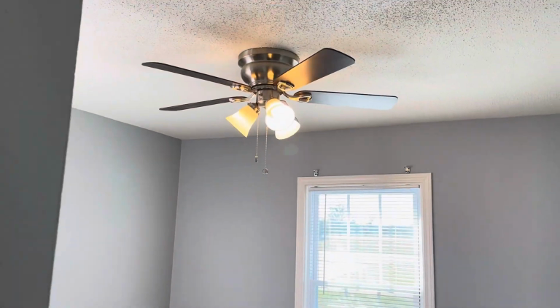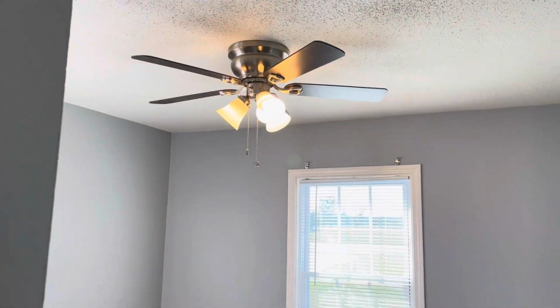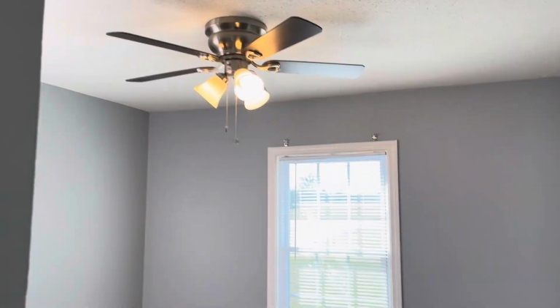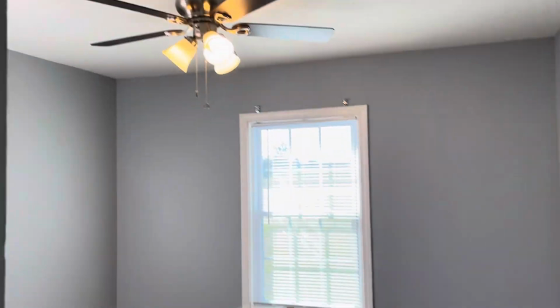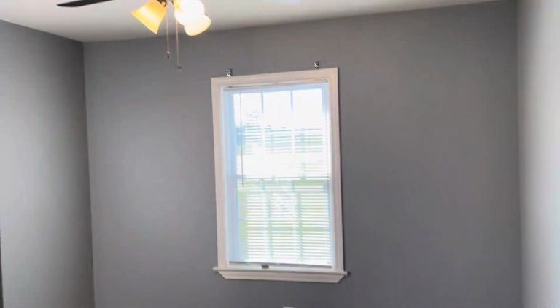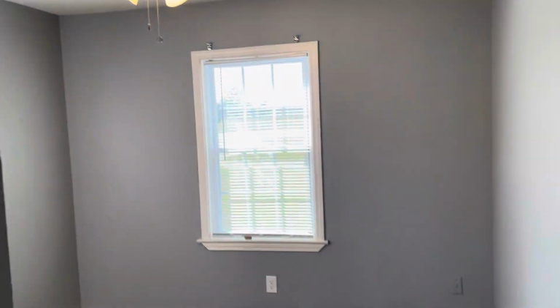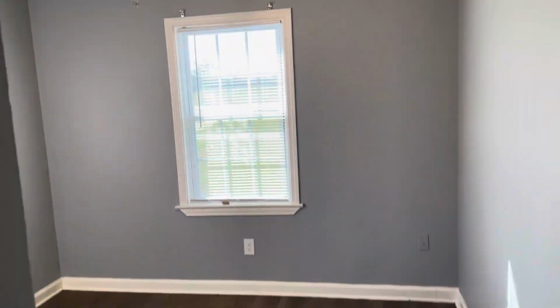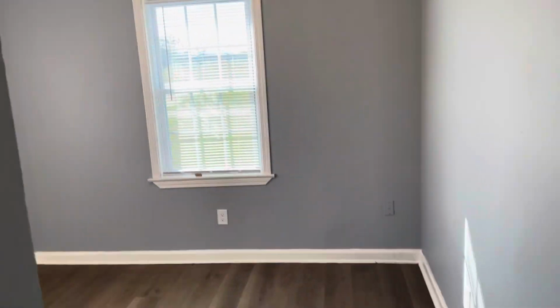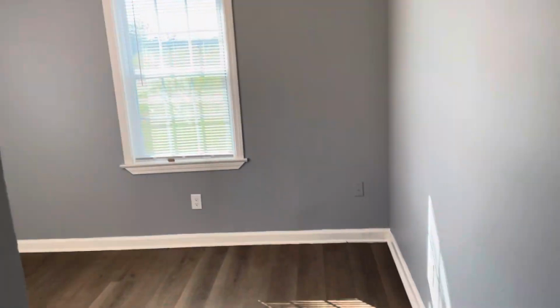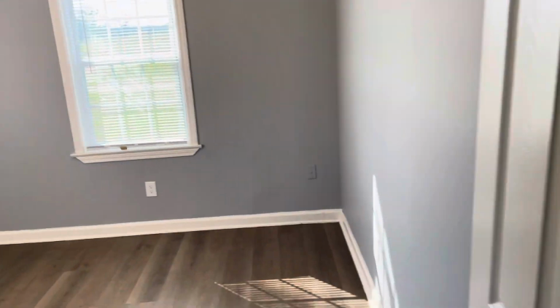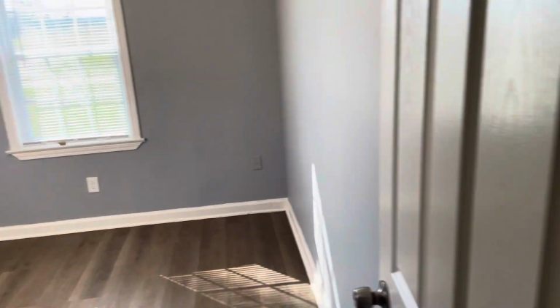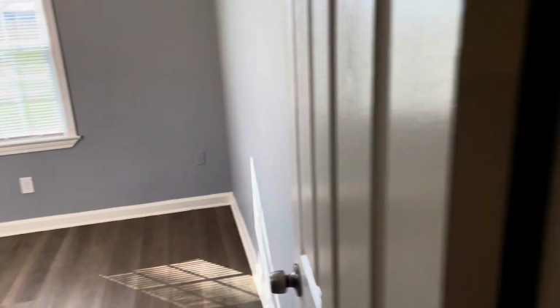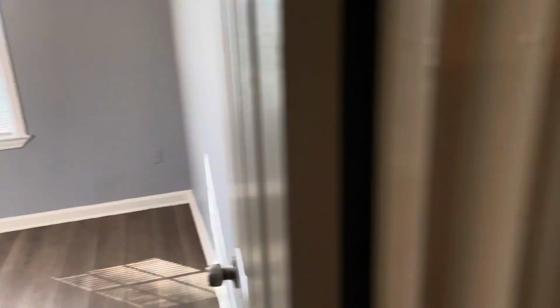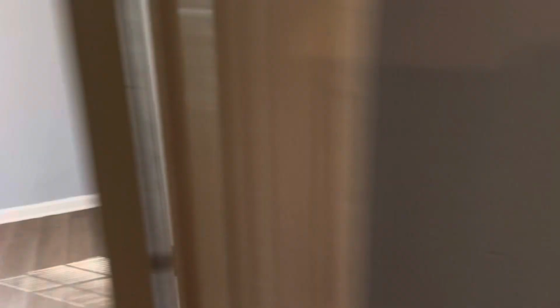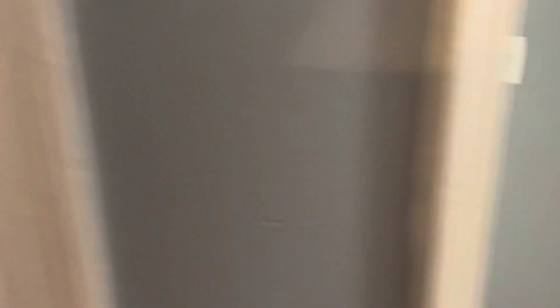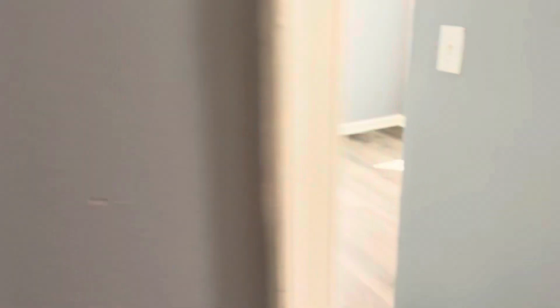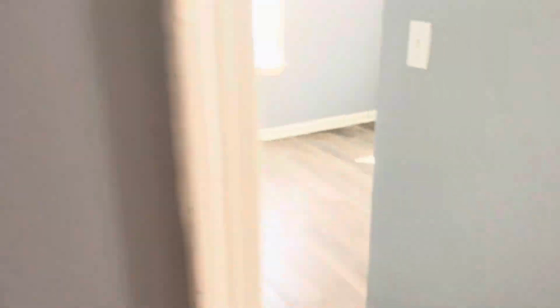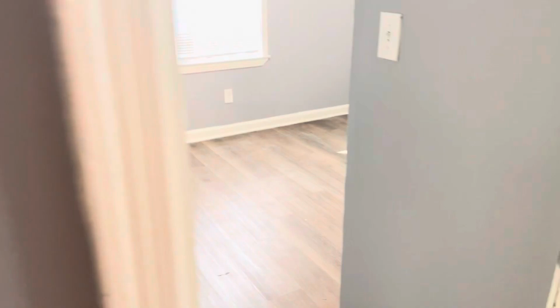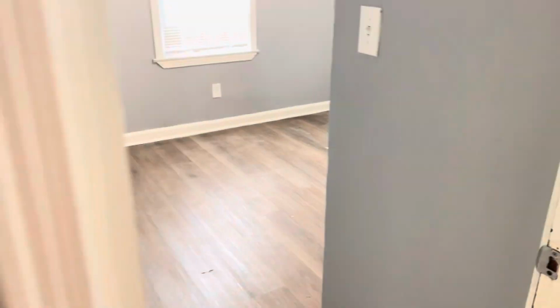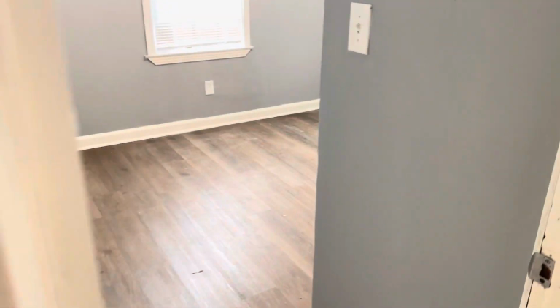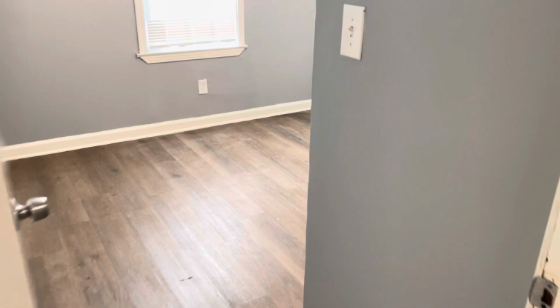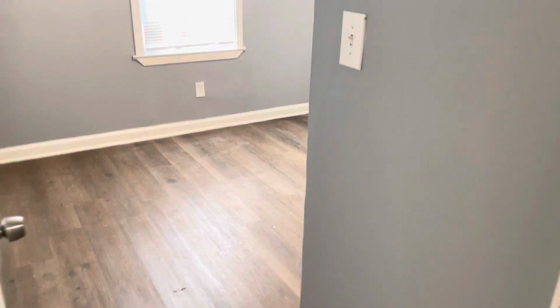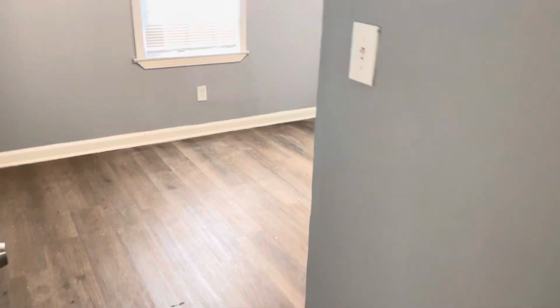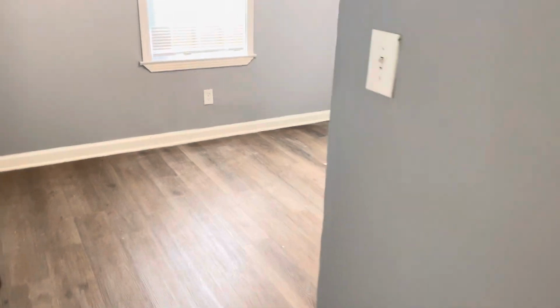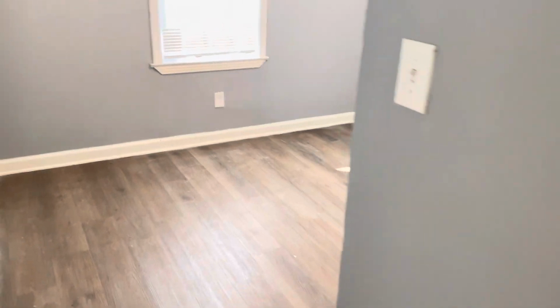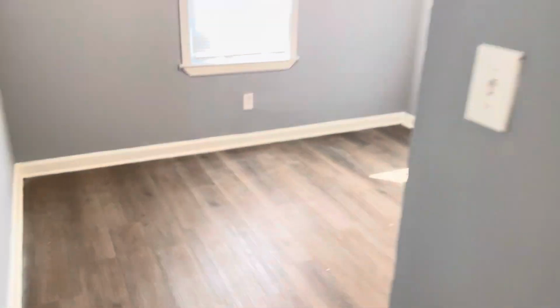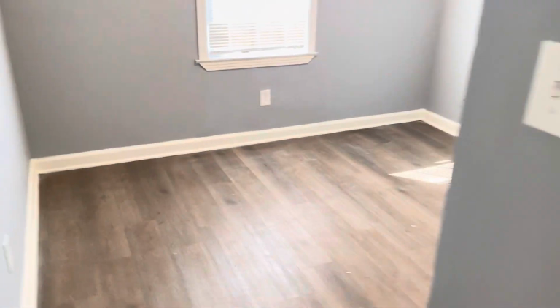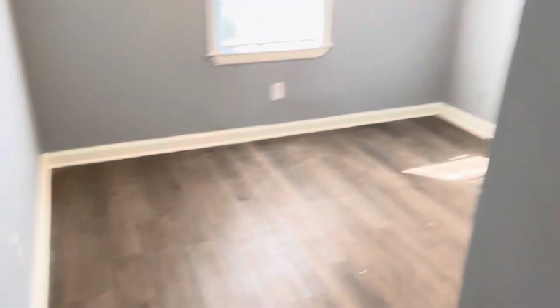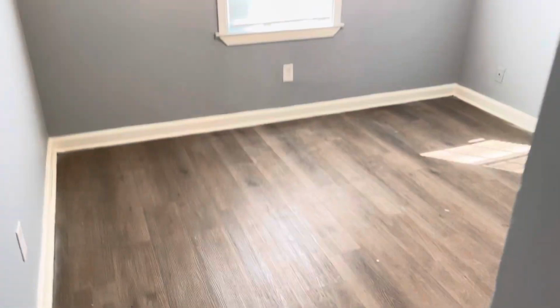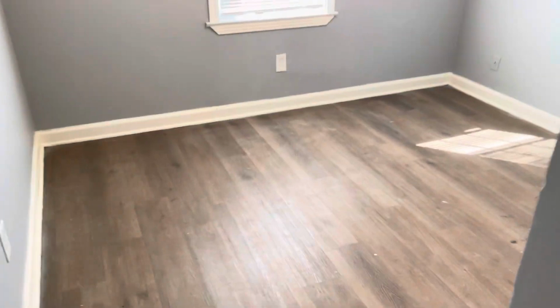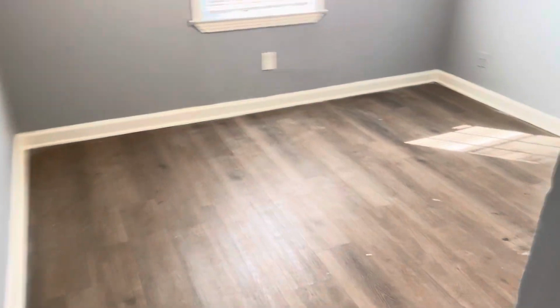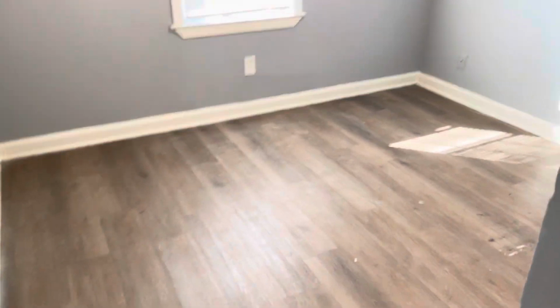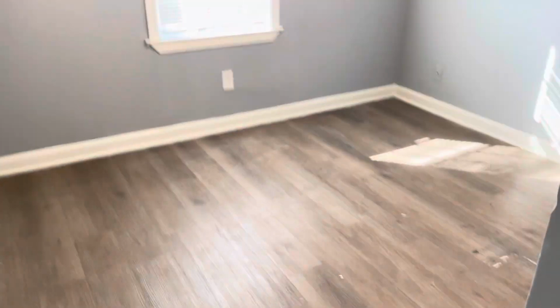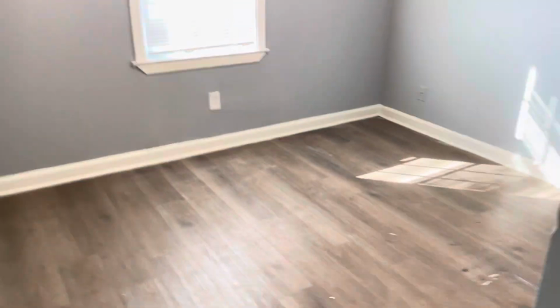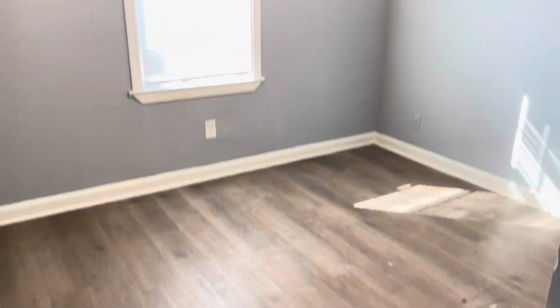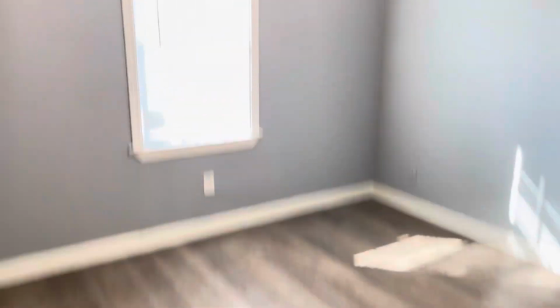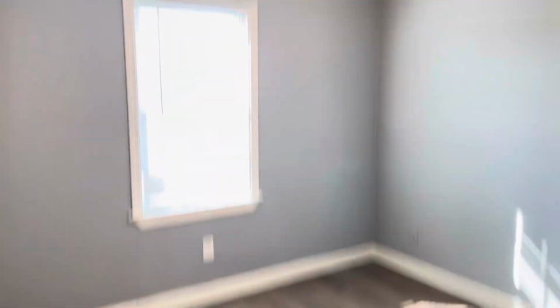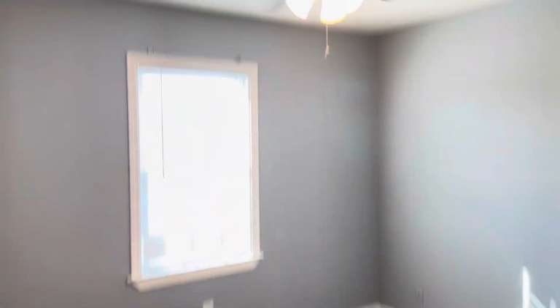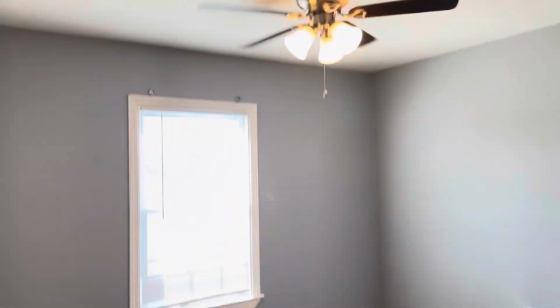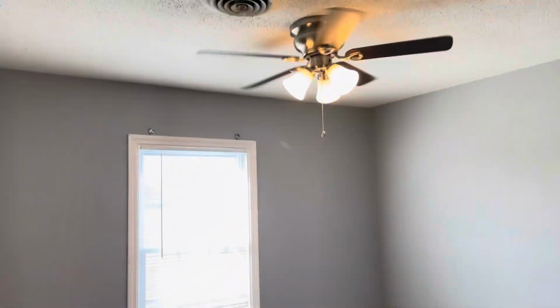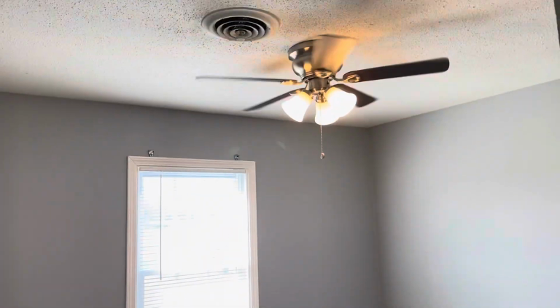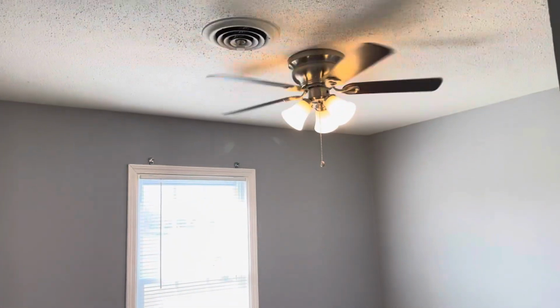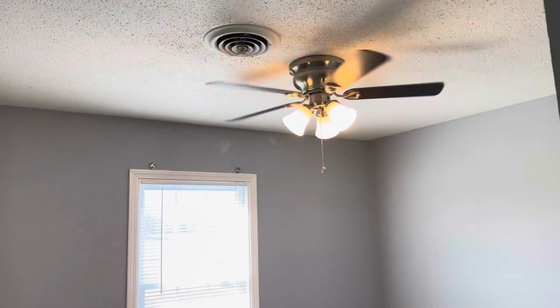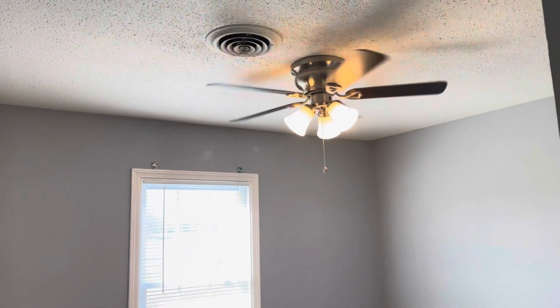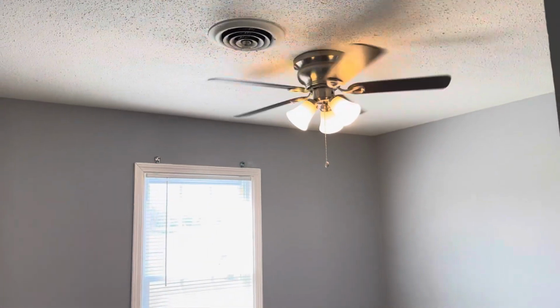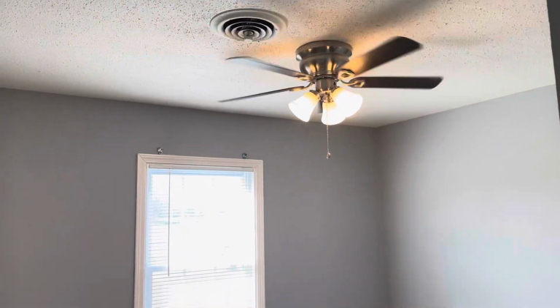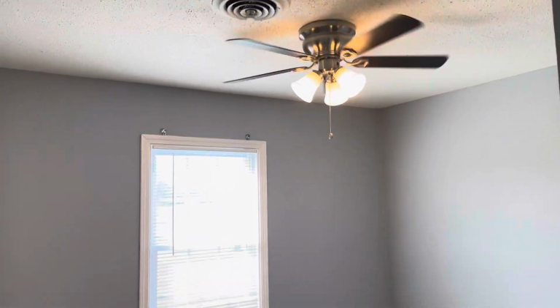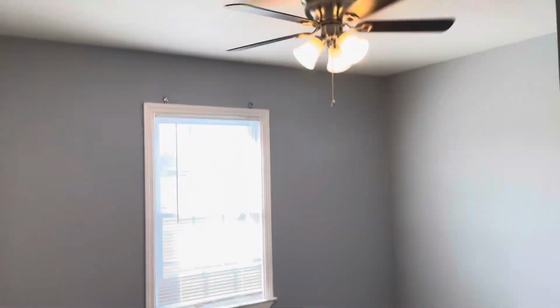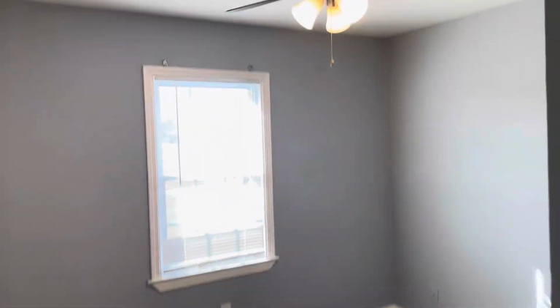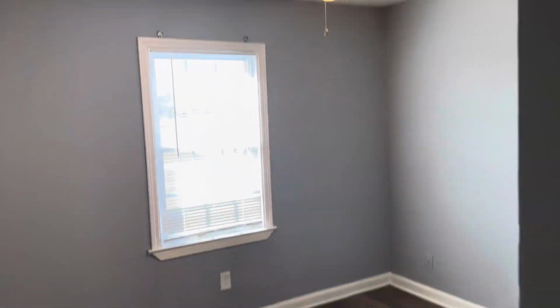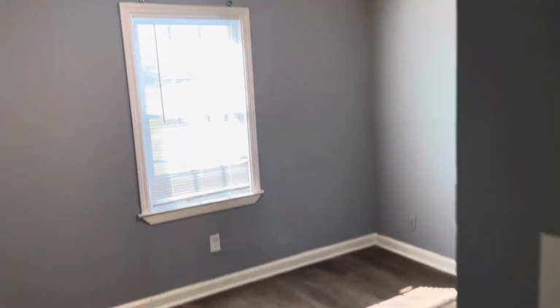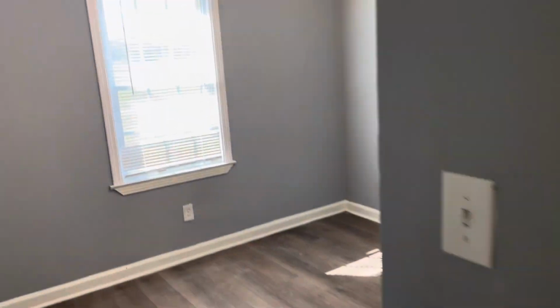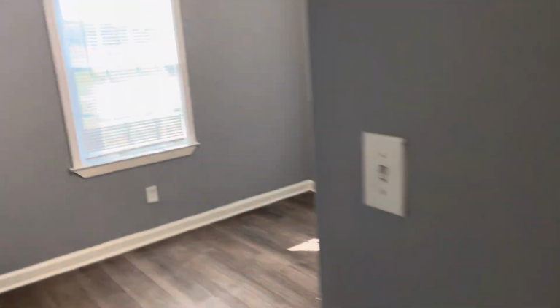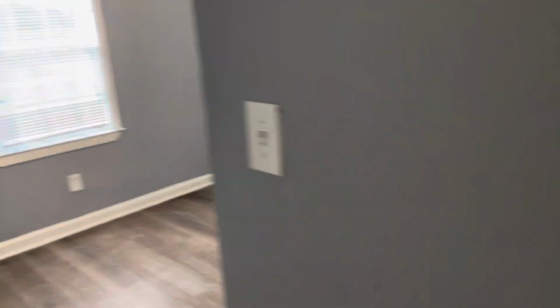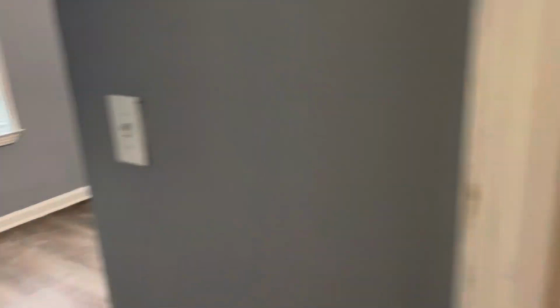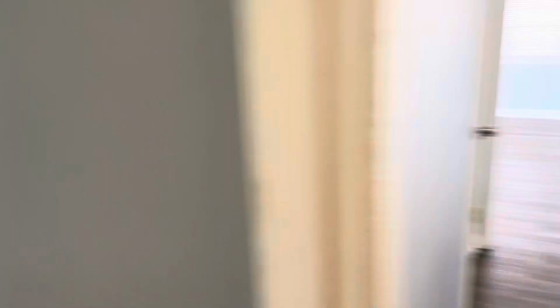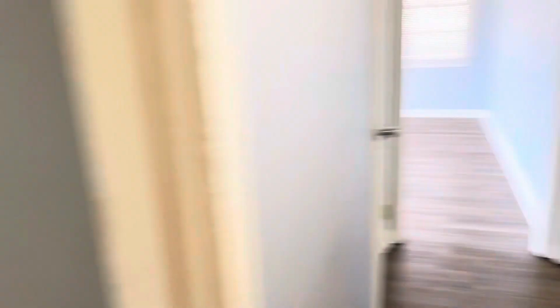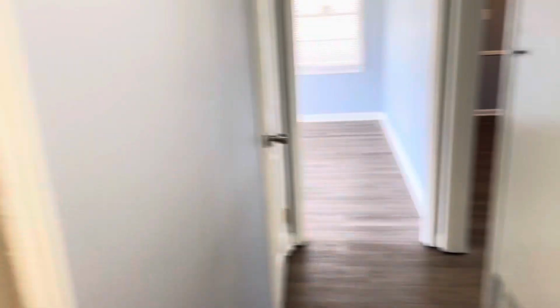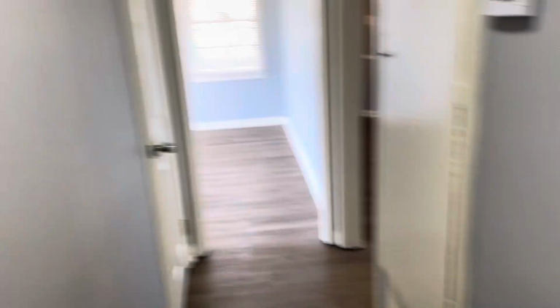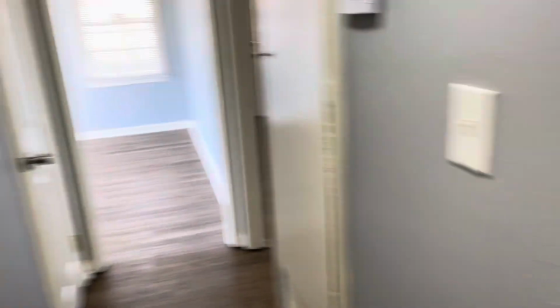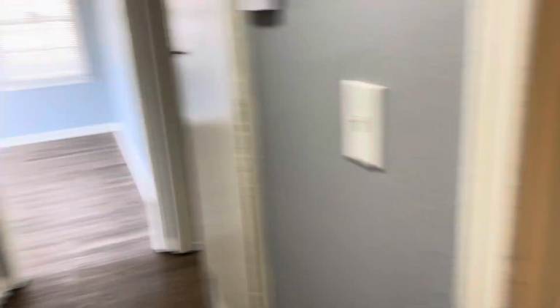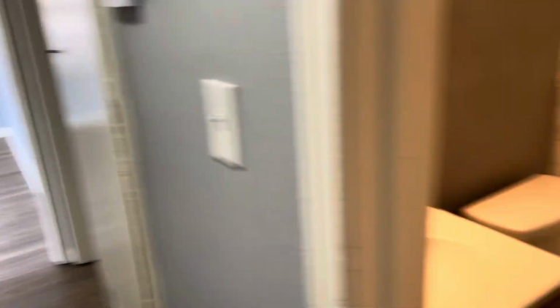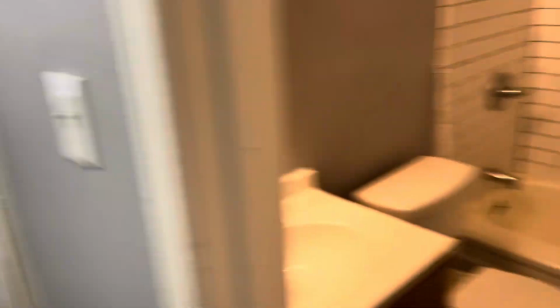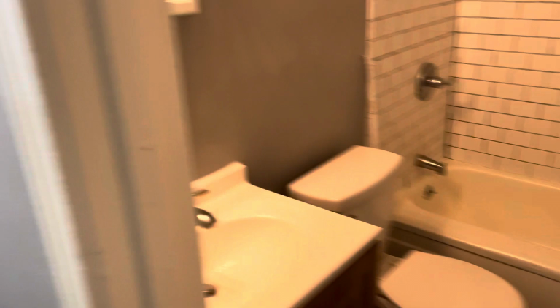Bedroom one. Bedroom two. Three bed, one and a half bath.